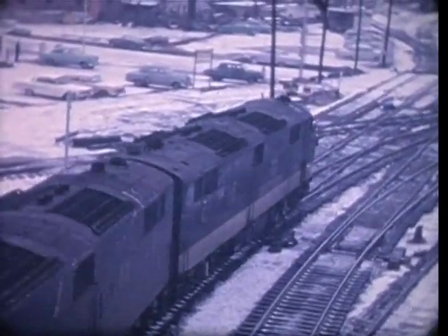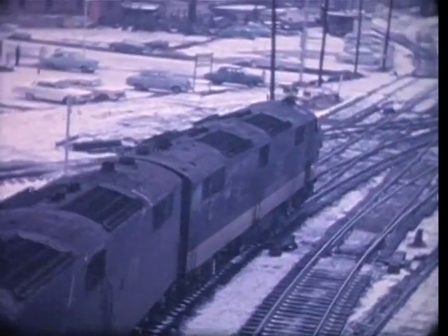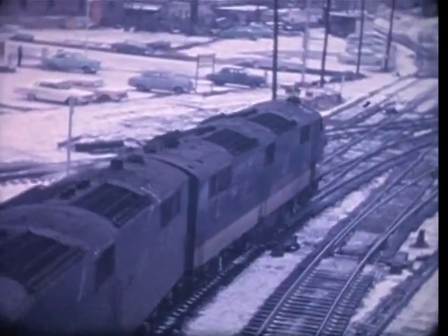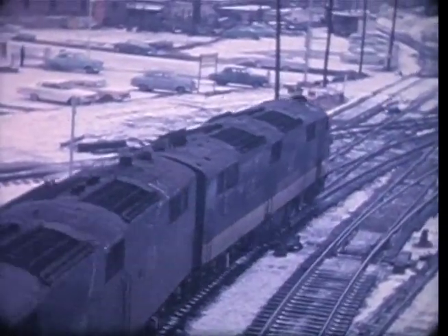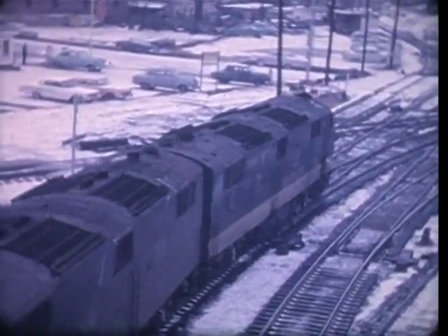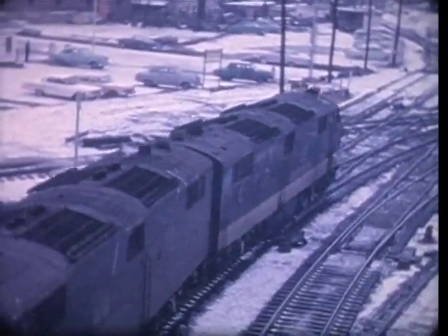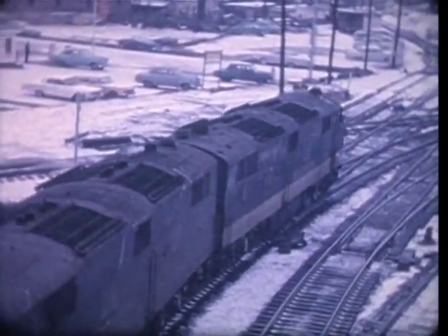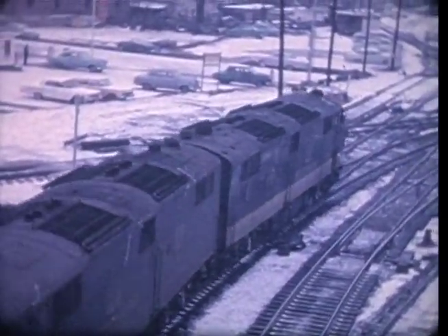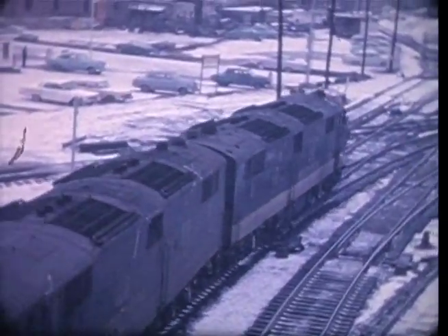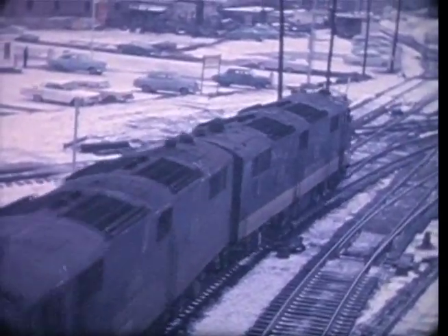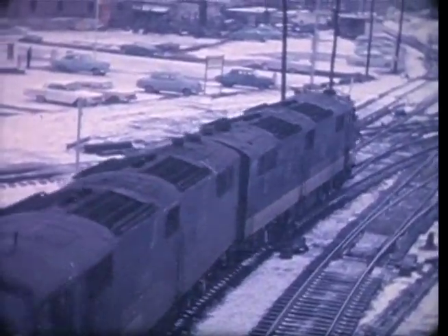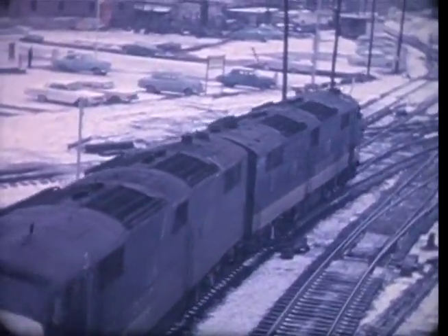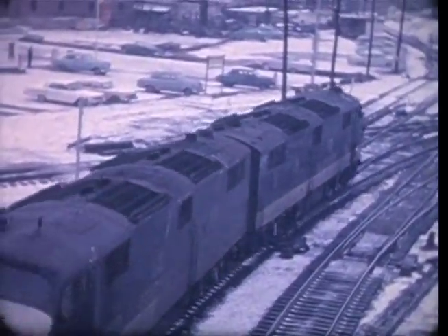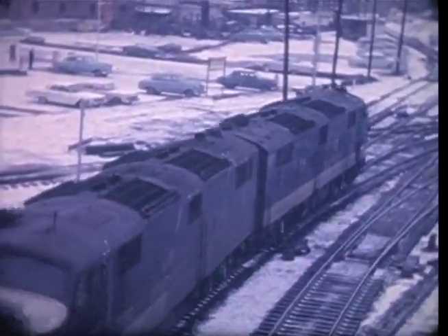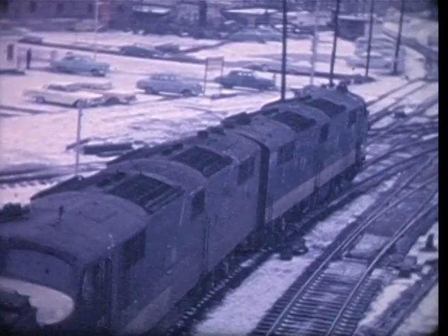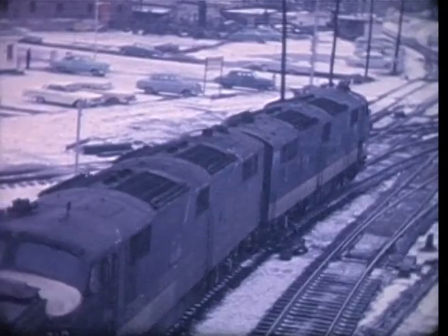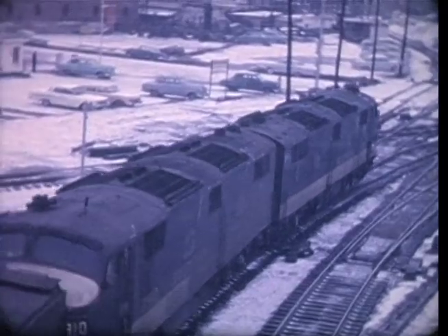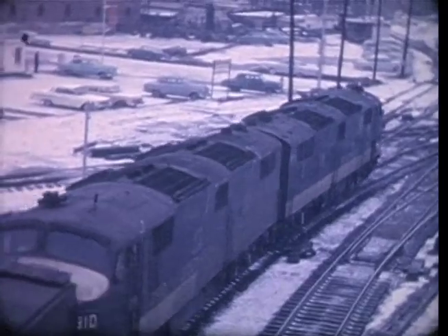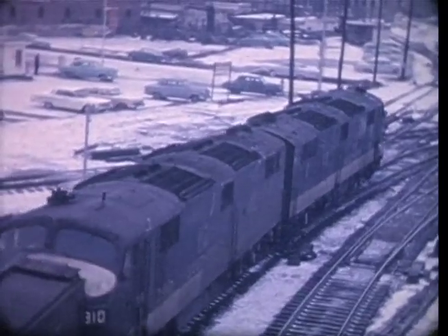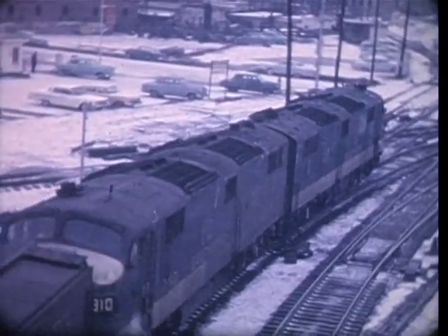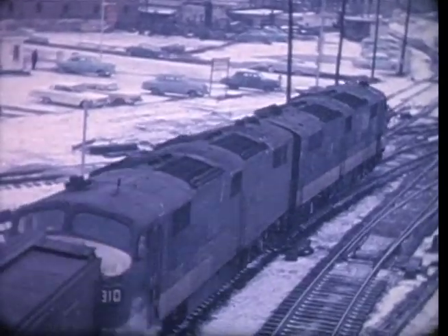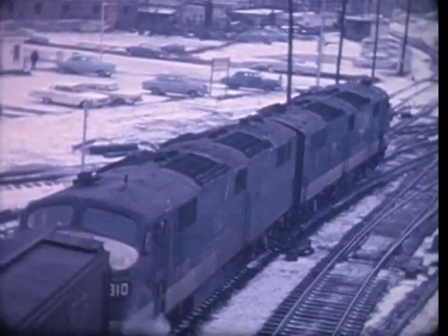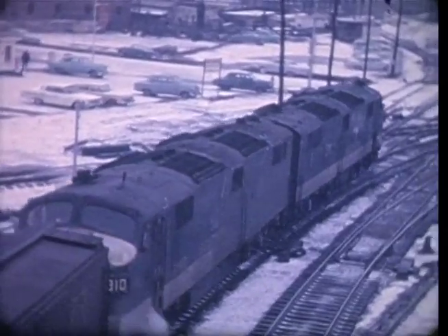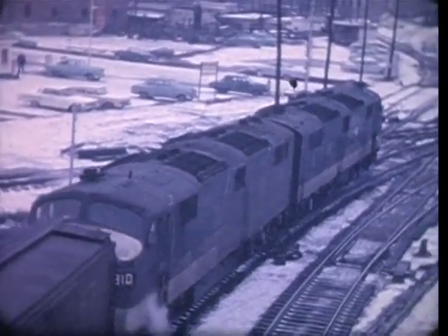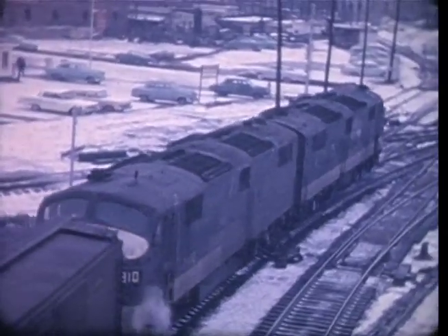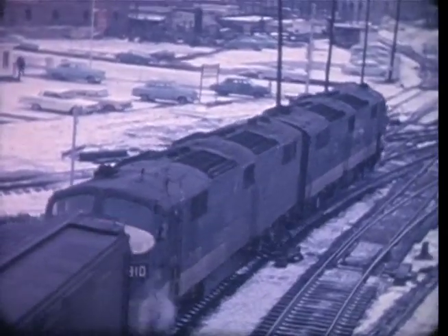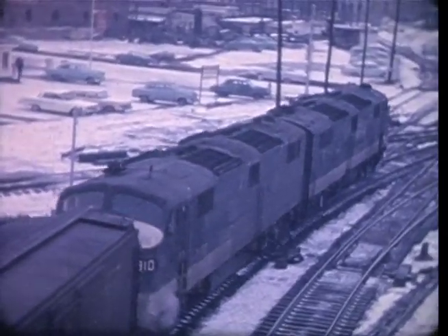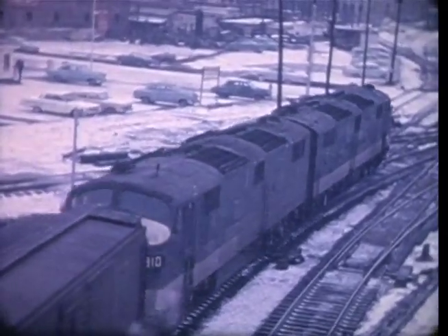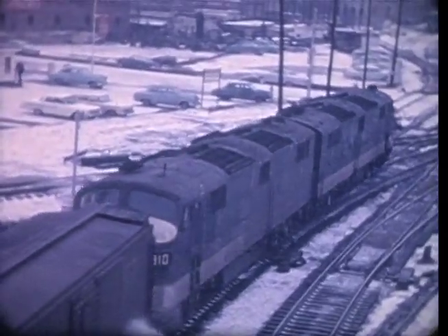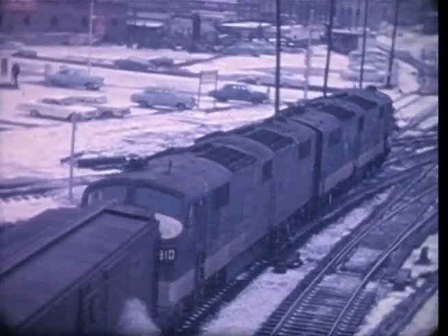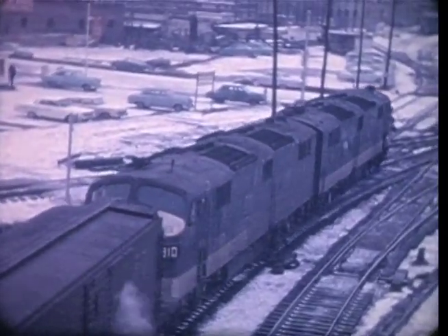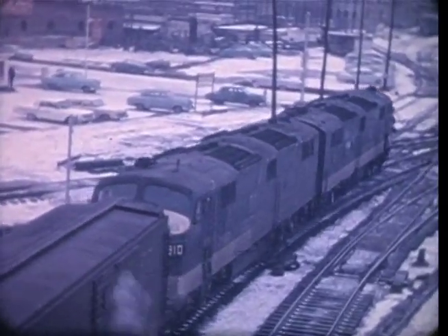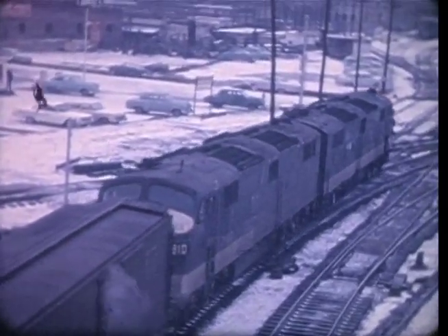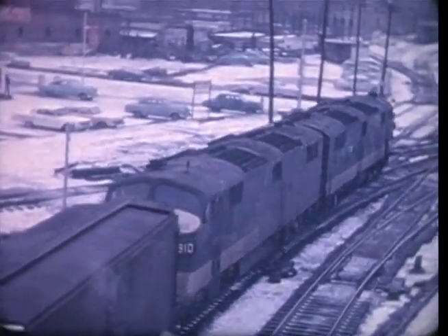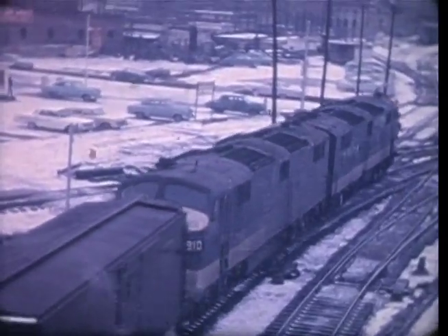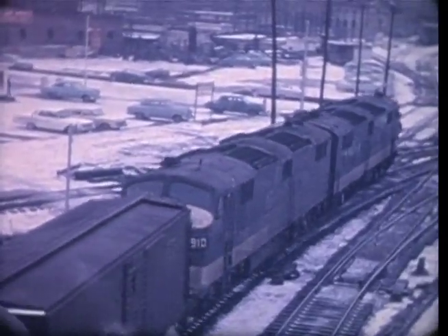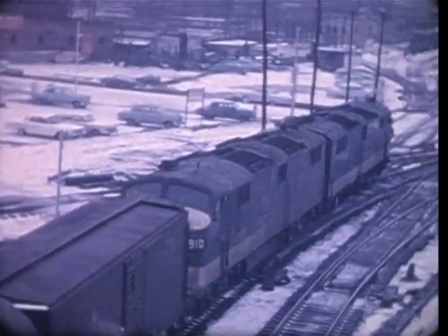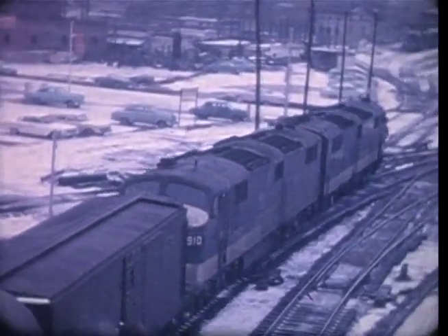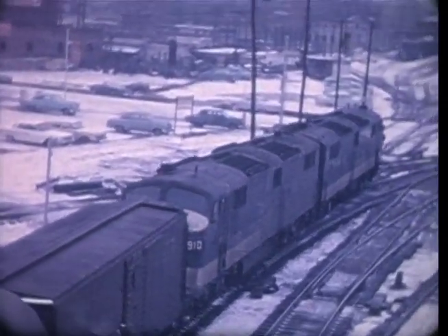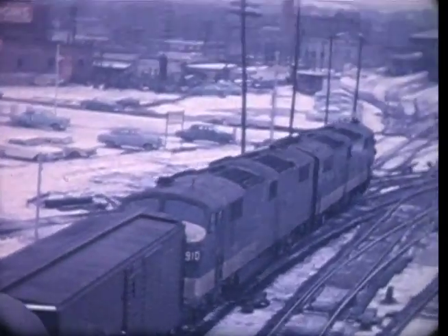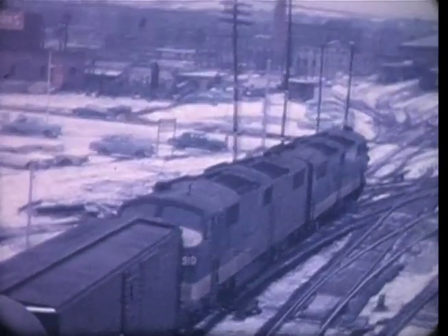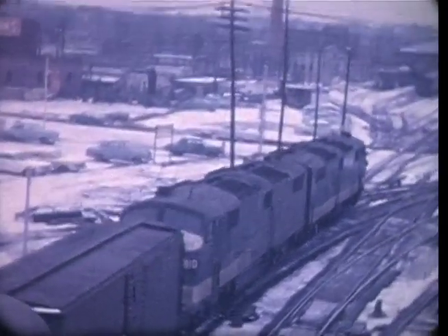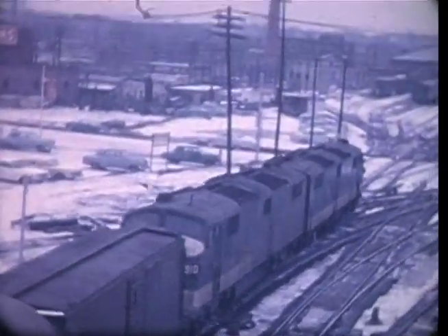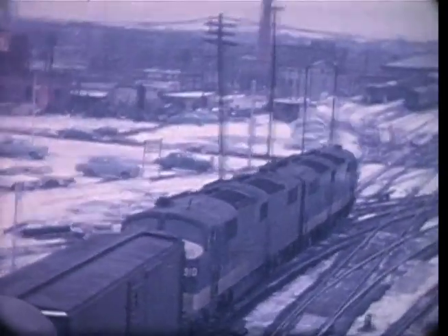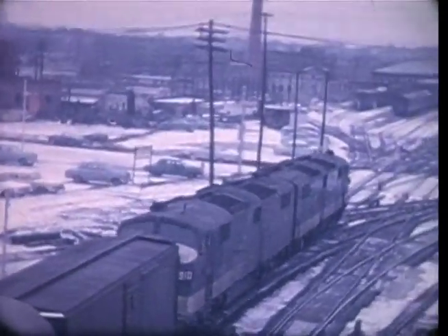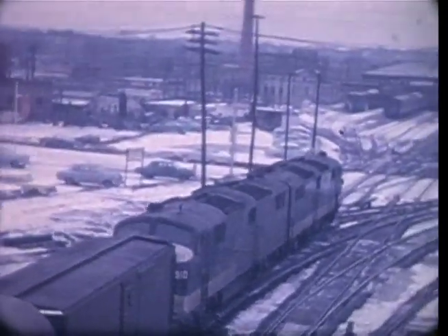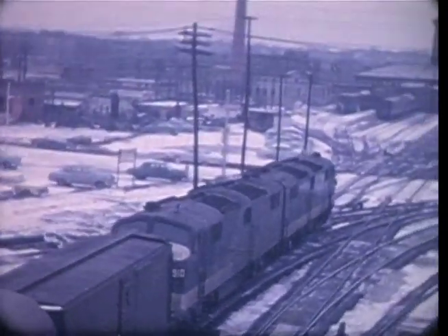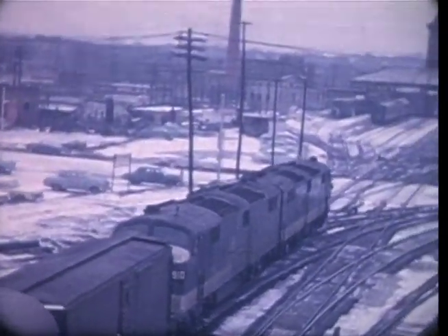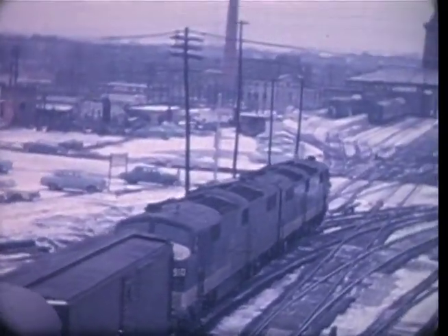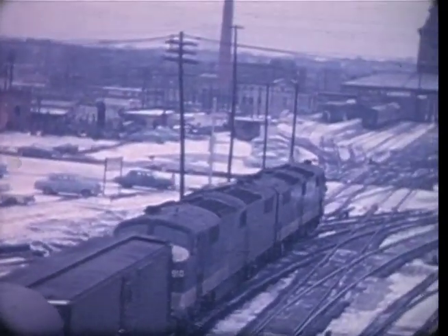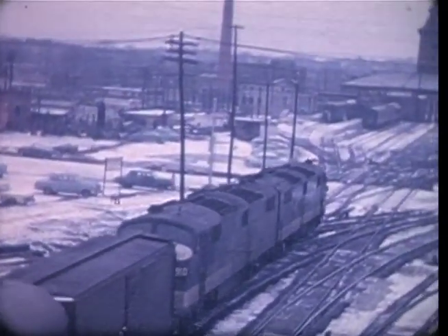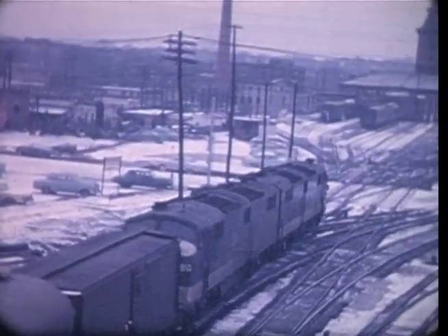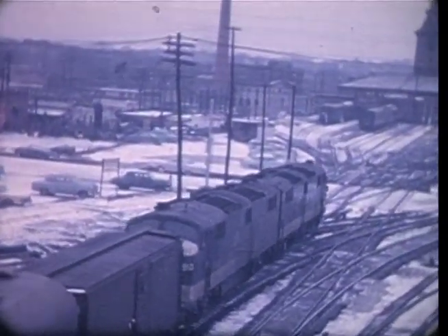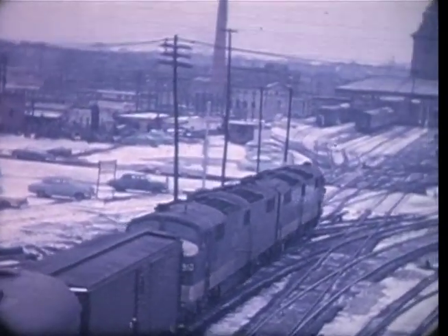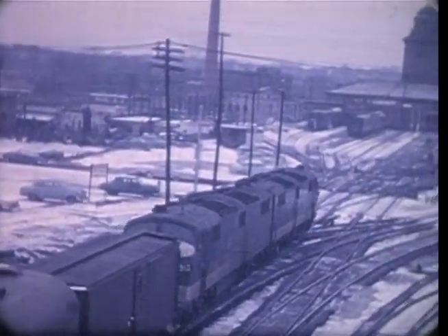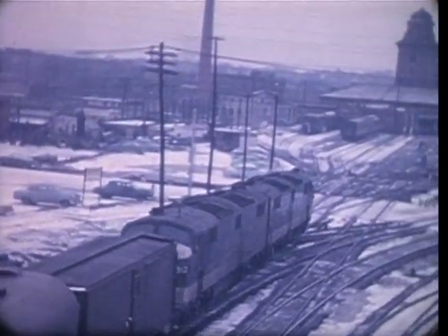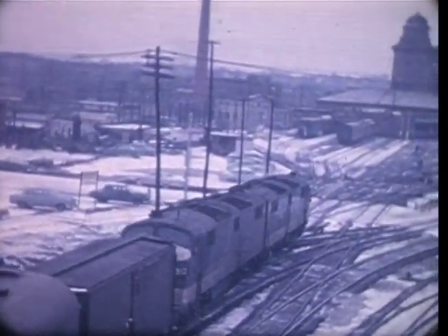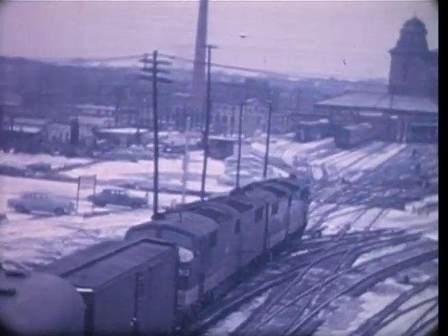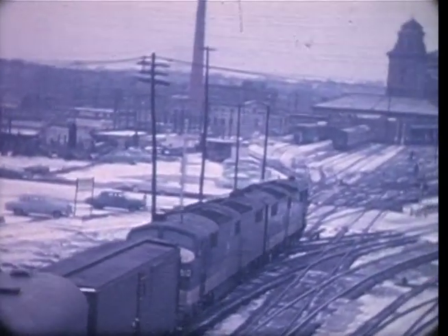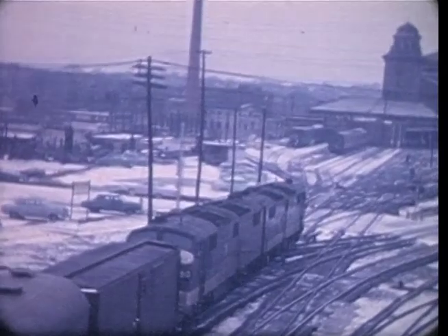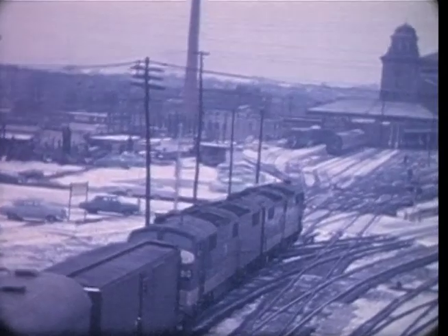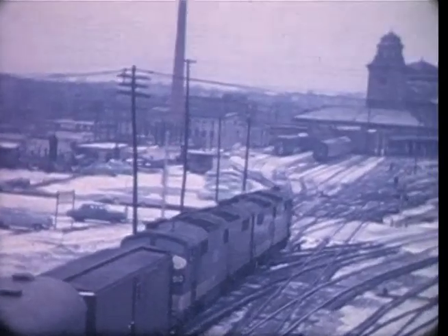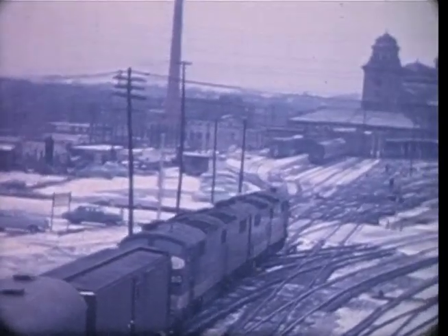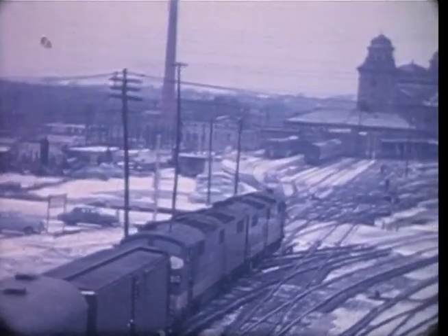There is snow on the ground in Birmingham as the Southern's southbound Birmingham Special from Washington threads its way into Terminal Station.